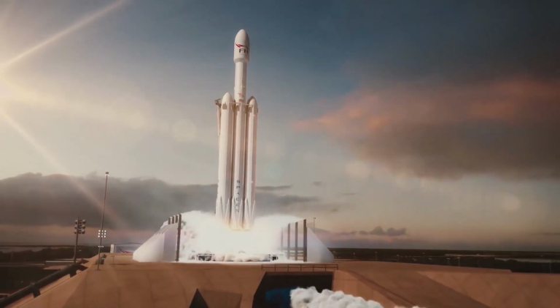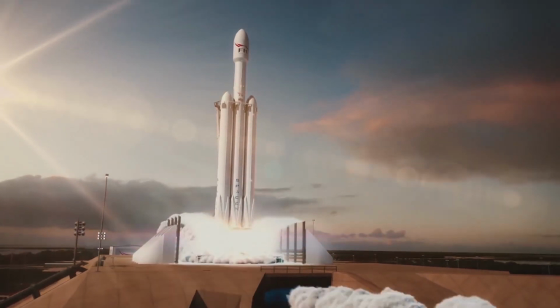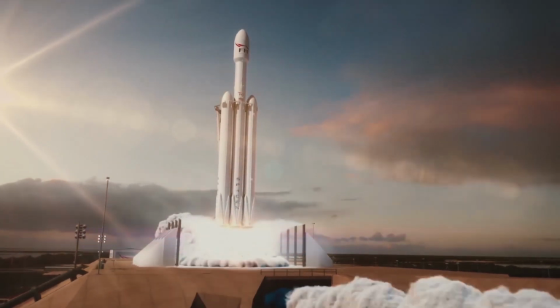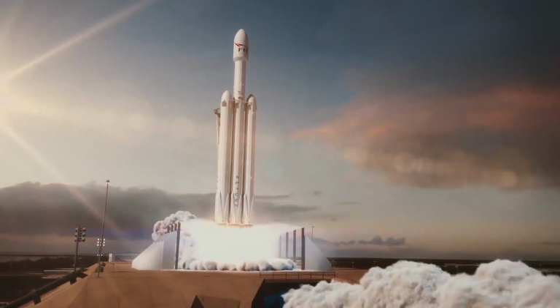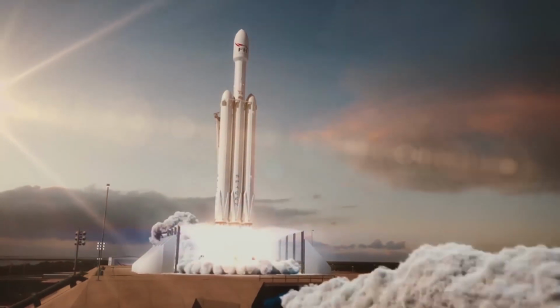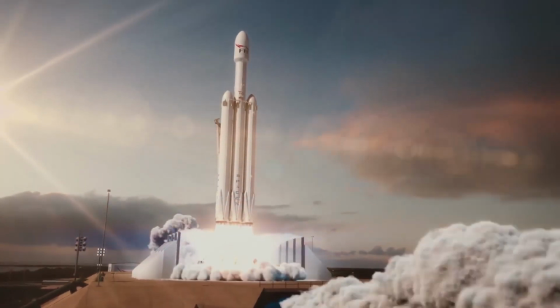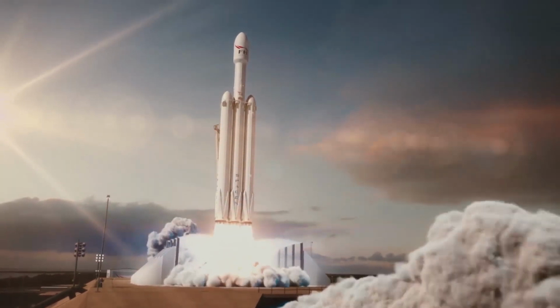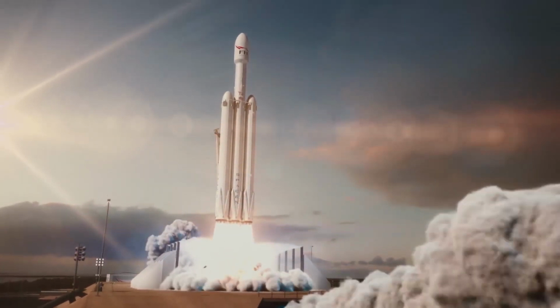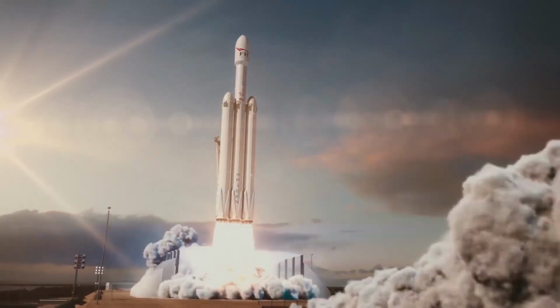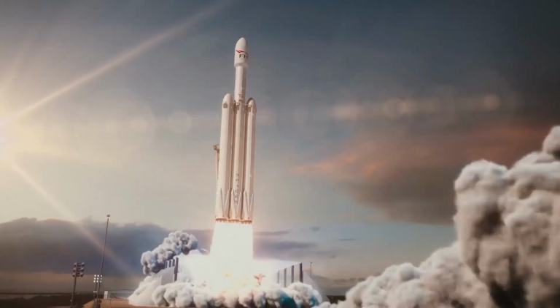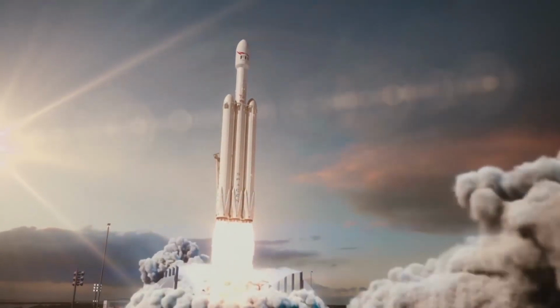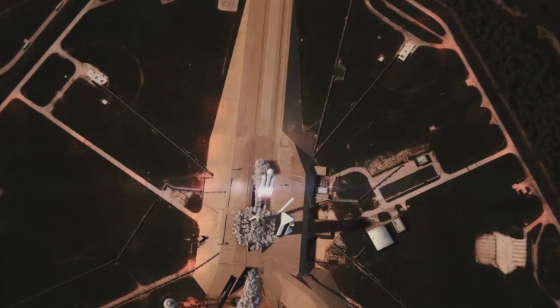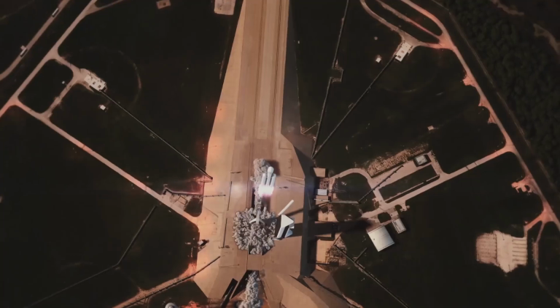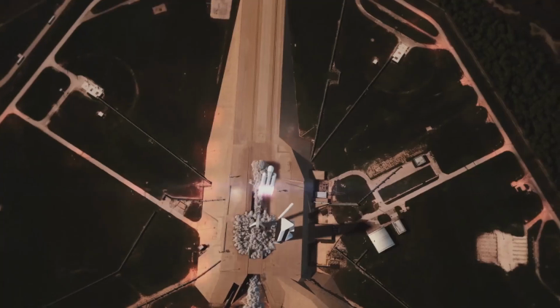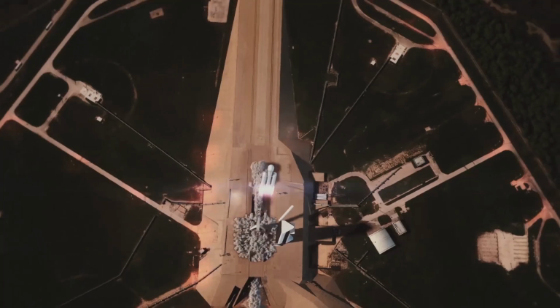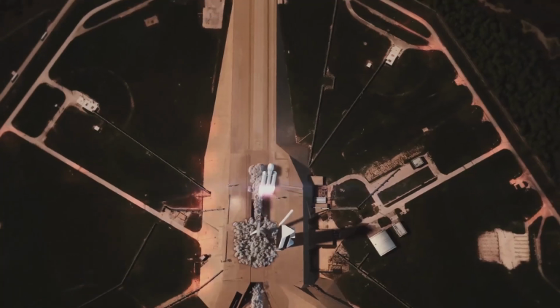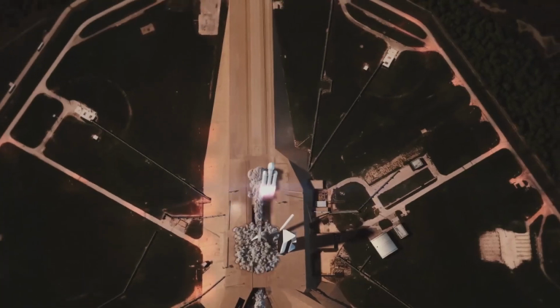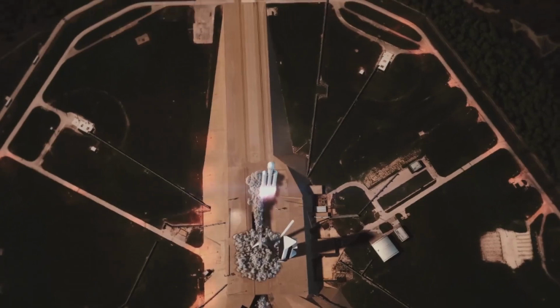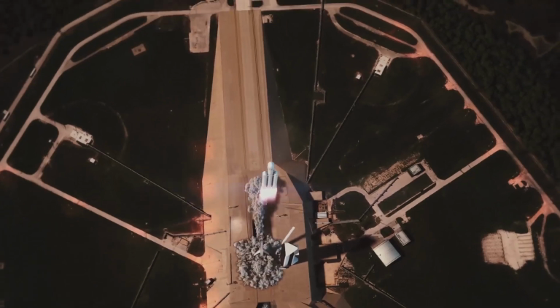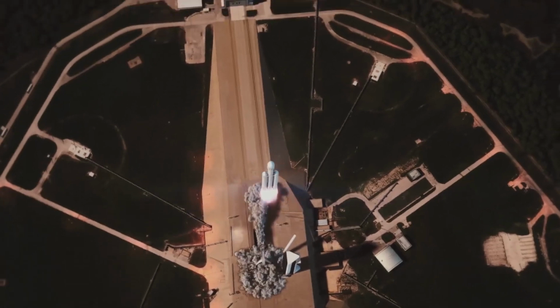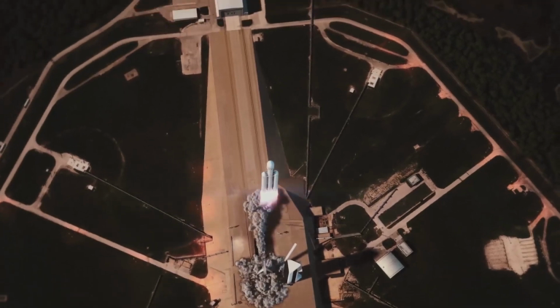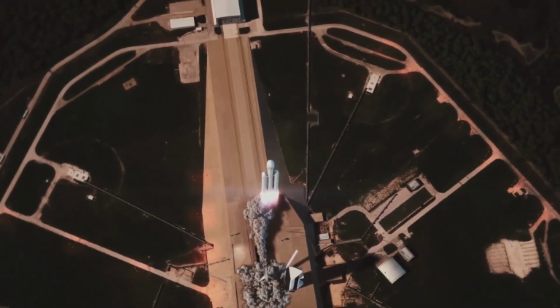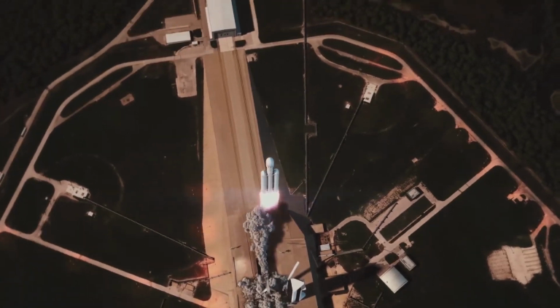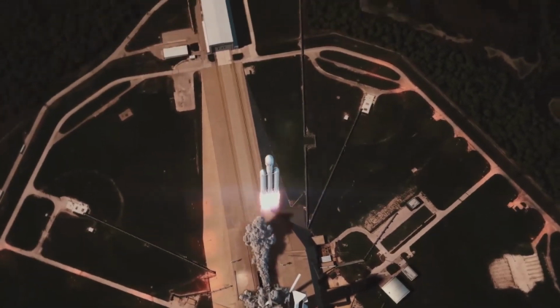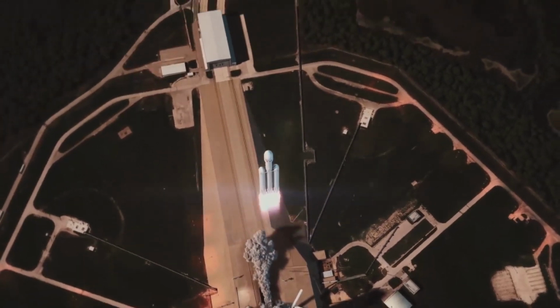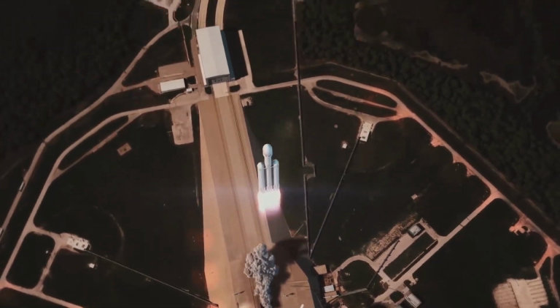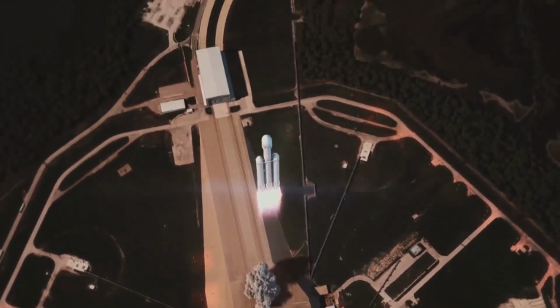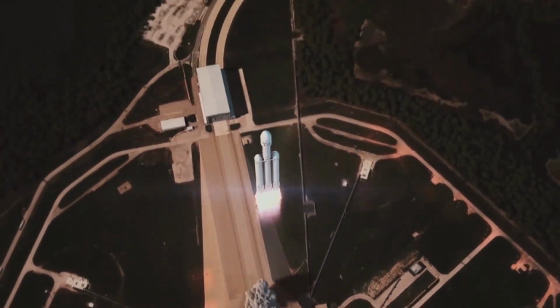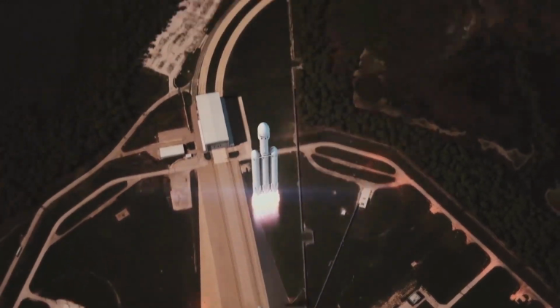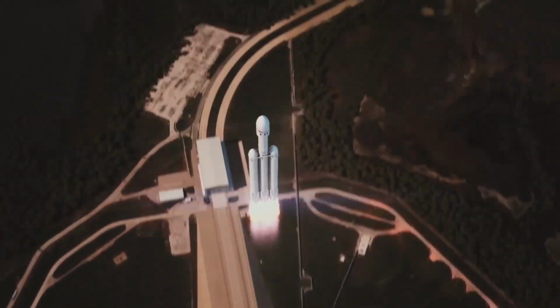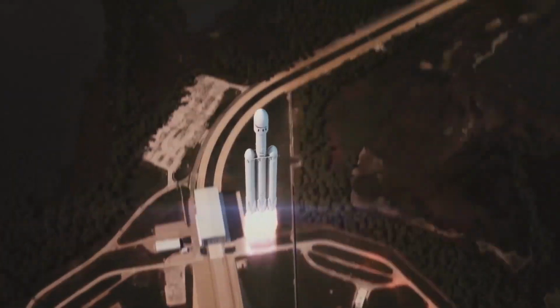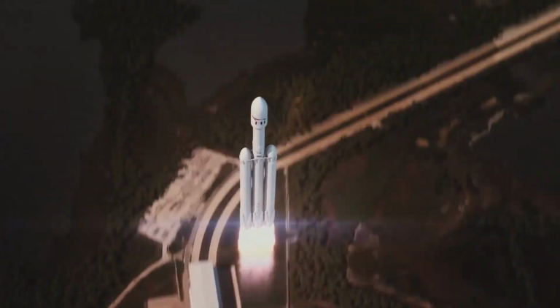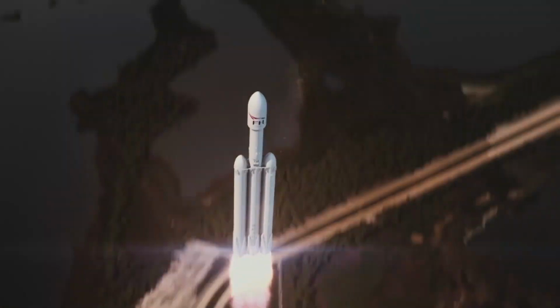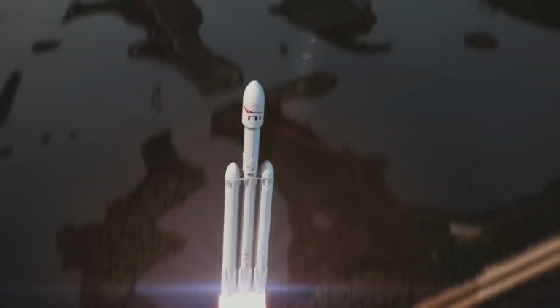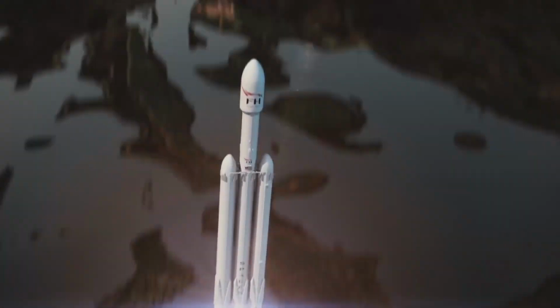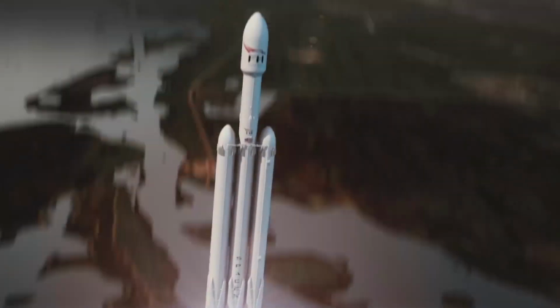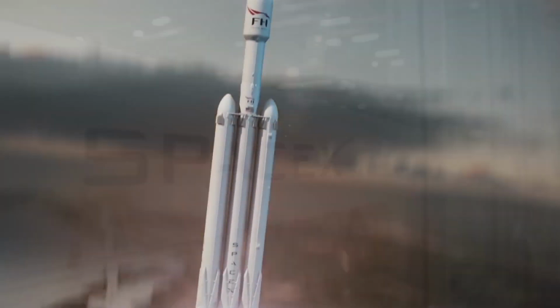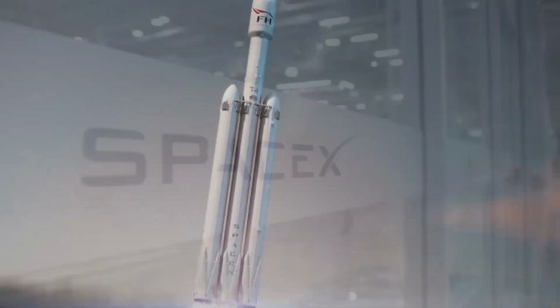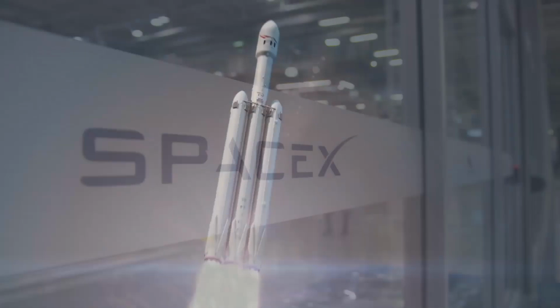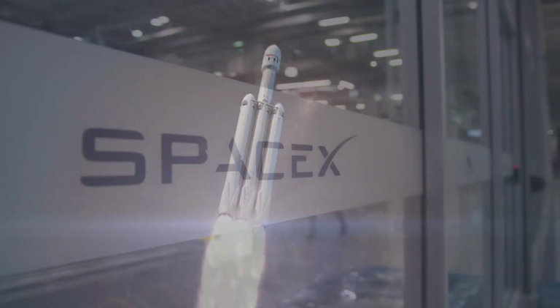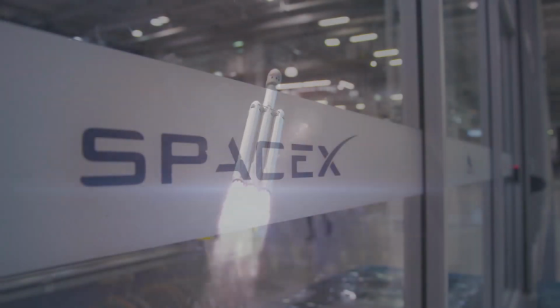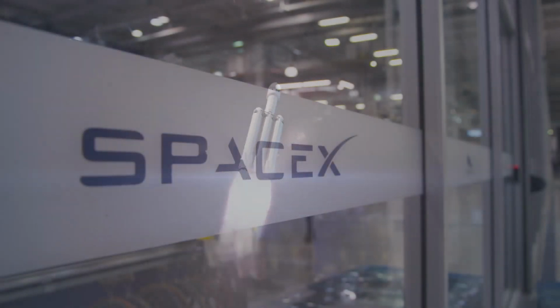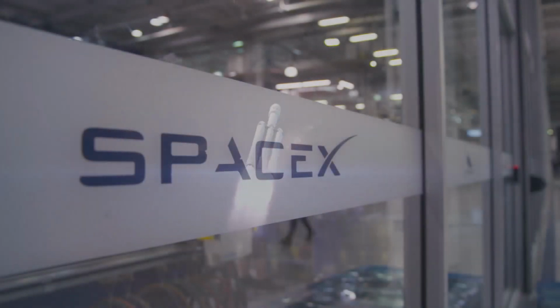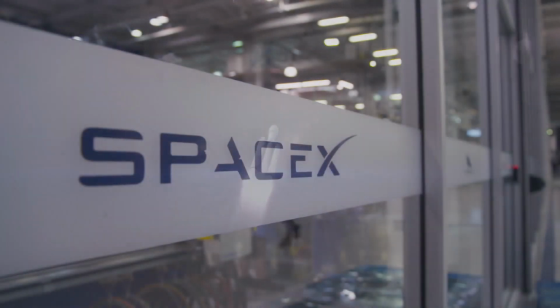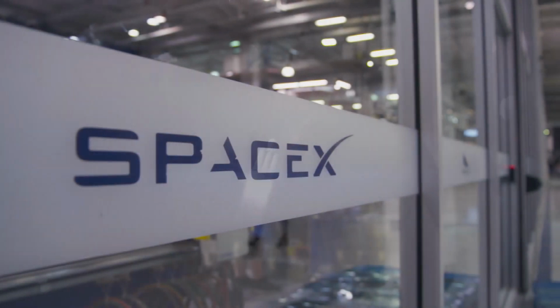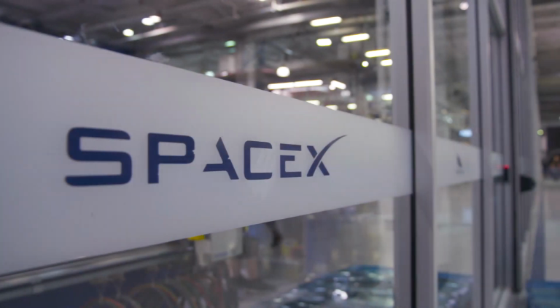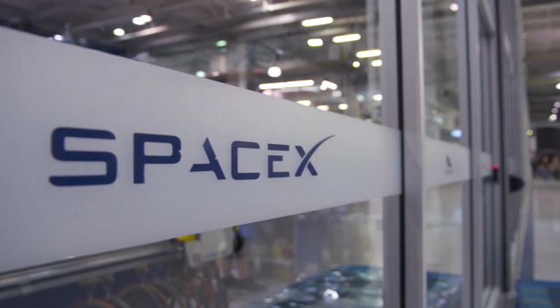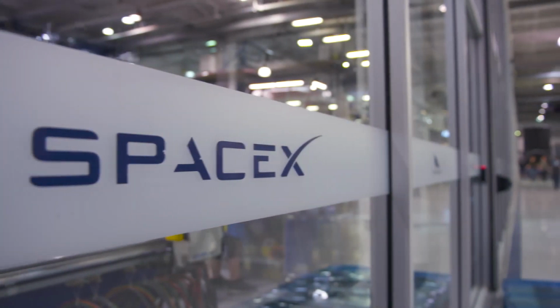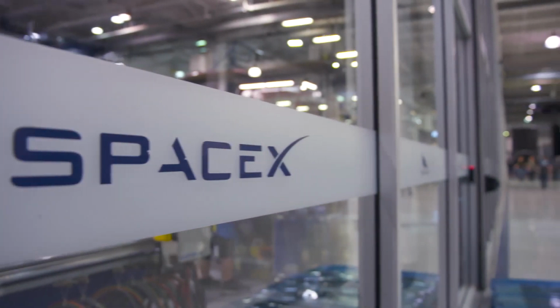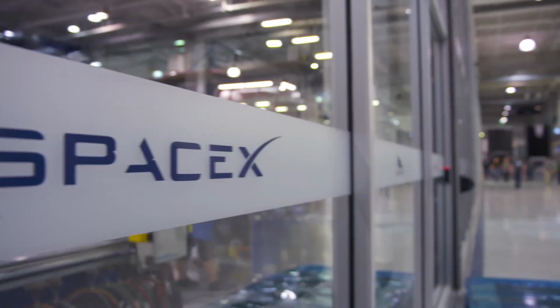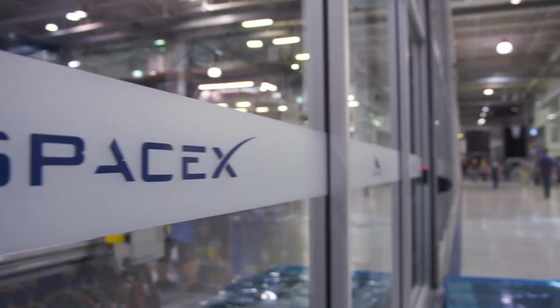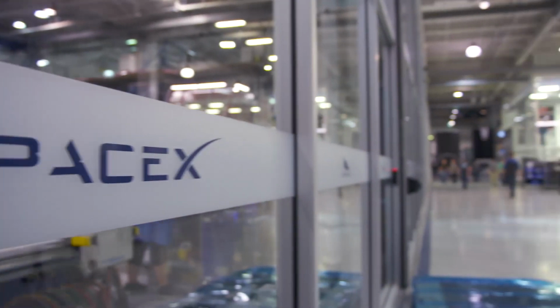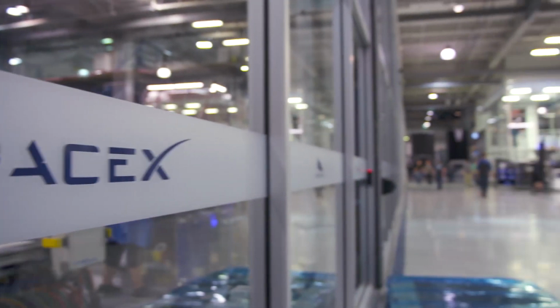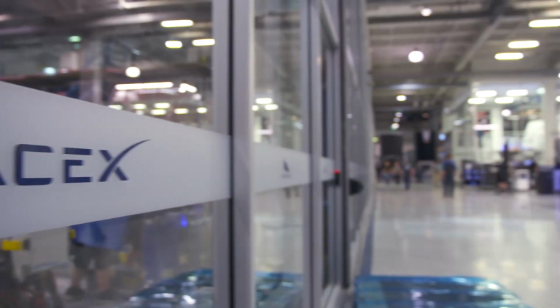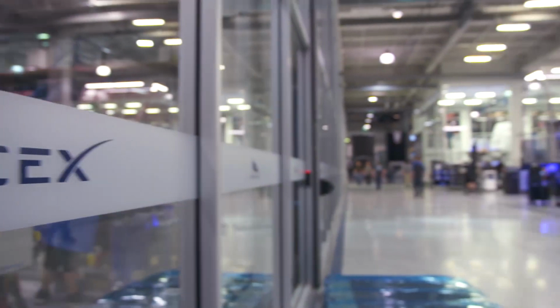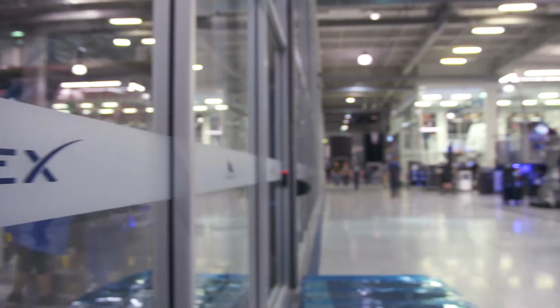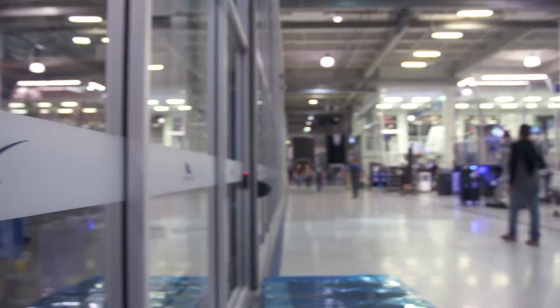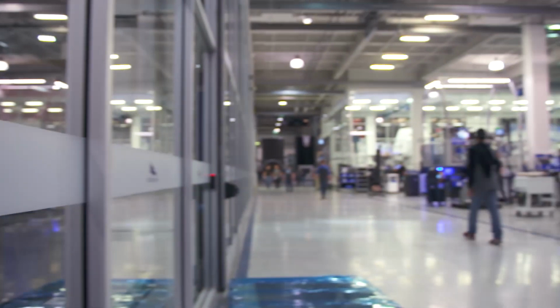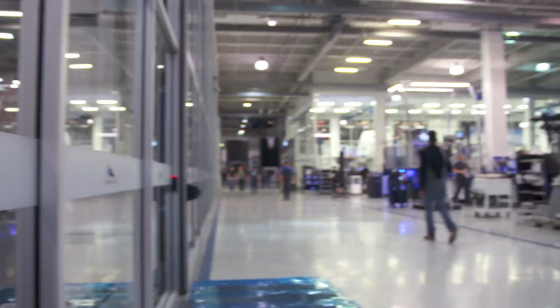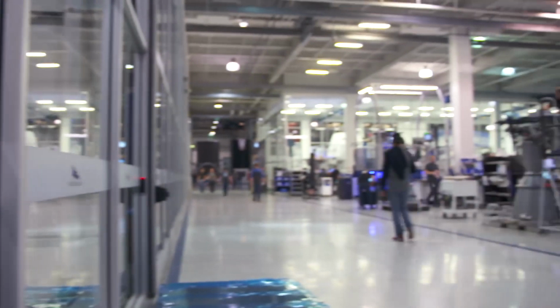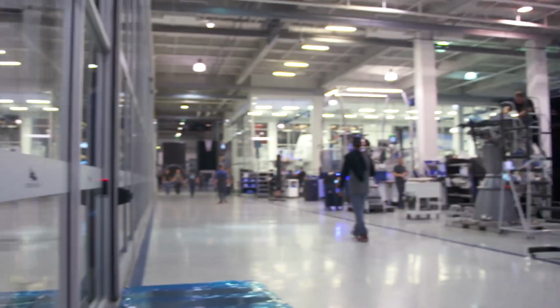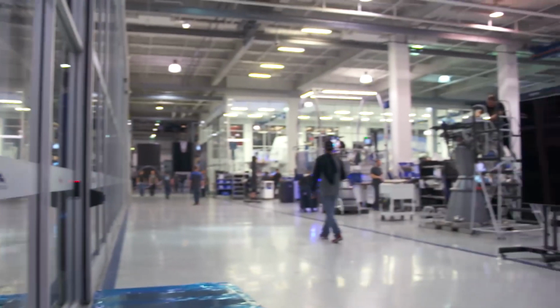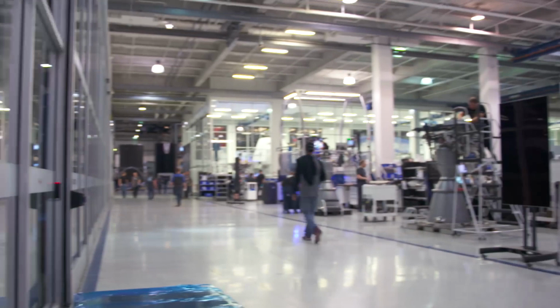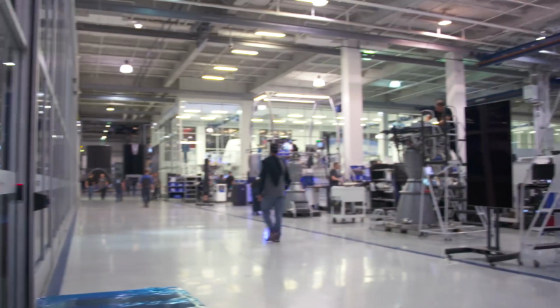SpaceX is one company that is trying to change this. Its goal? To get humans to Mars. And back. Recently, I got to visit the SpaceX factory.